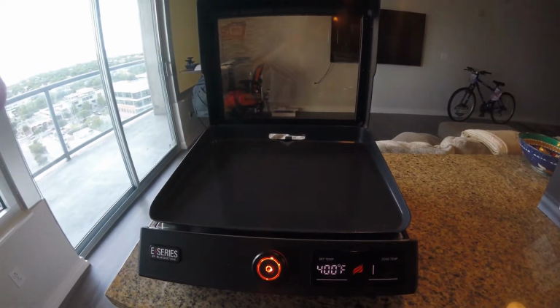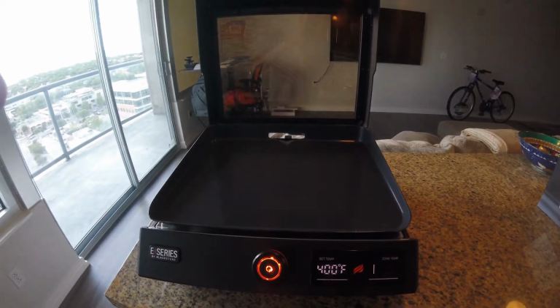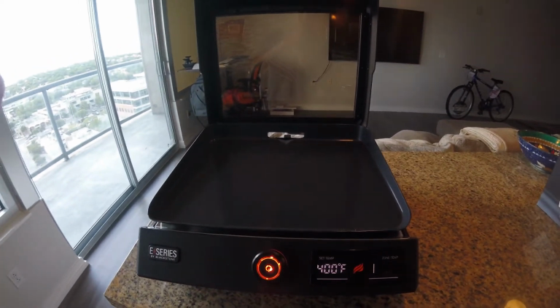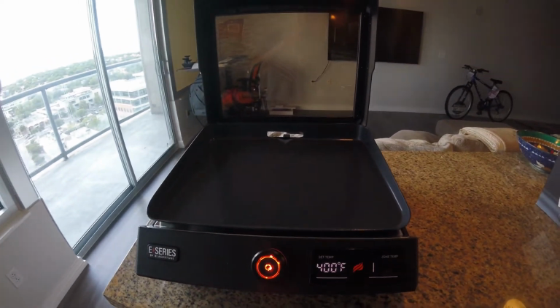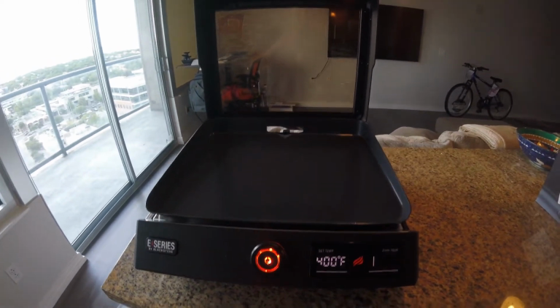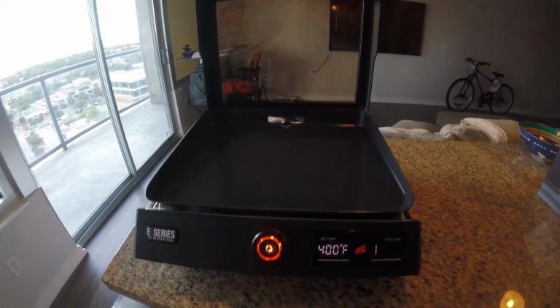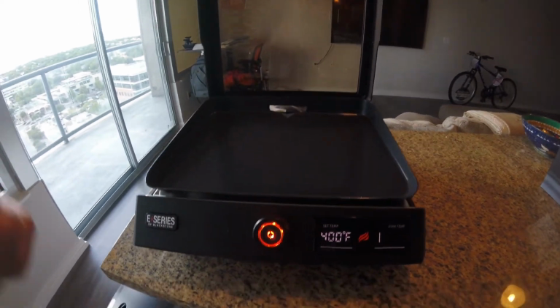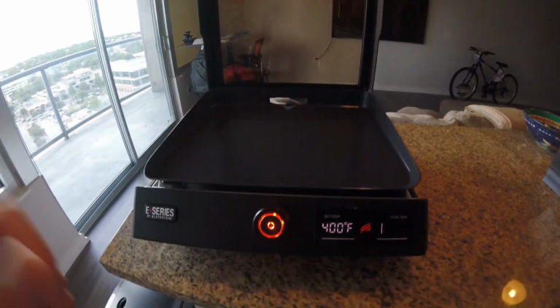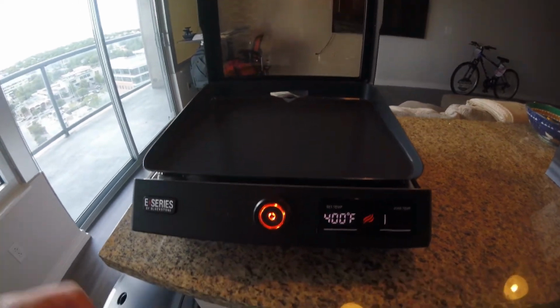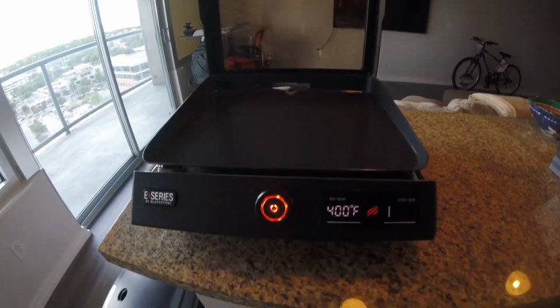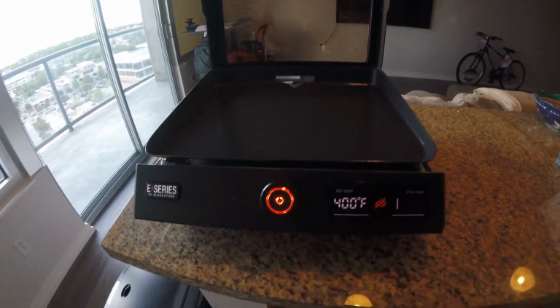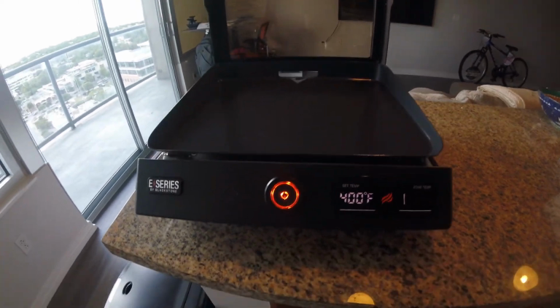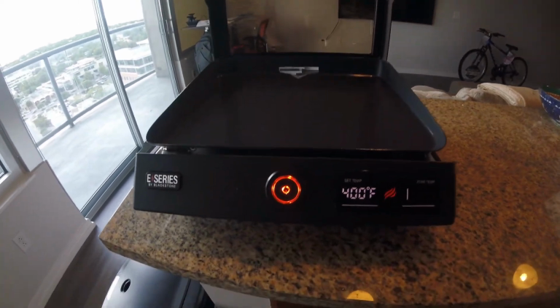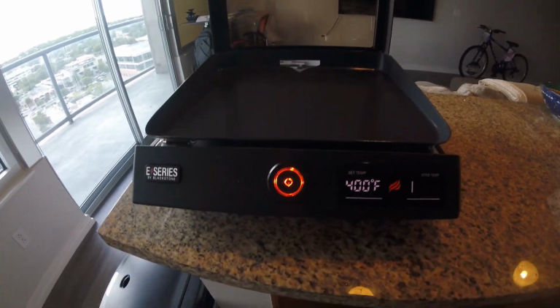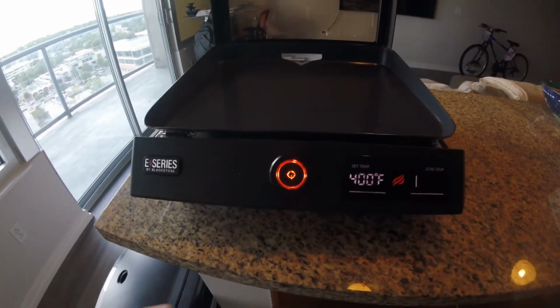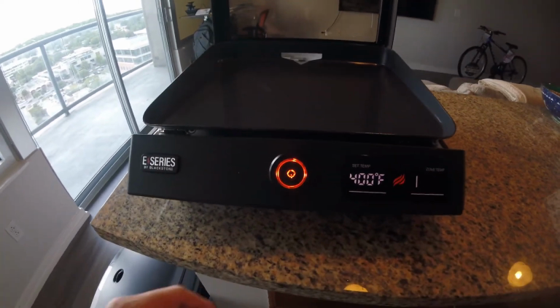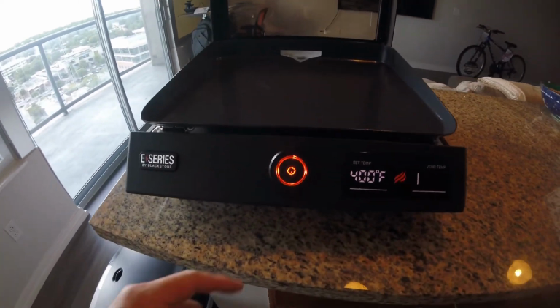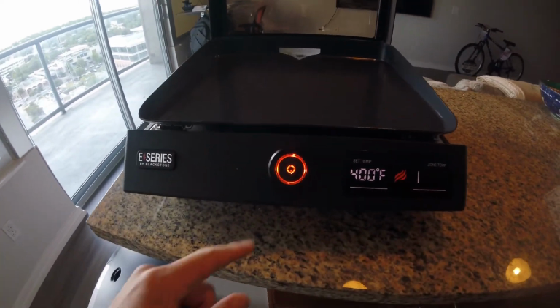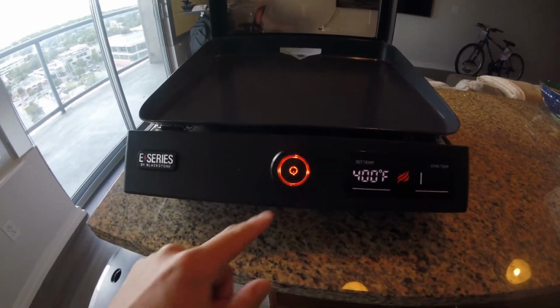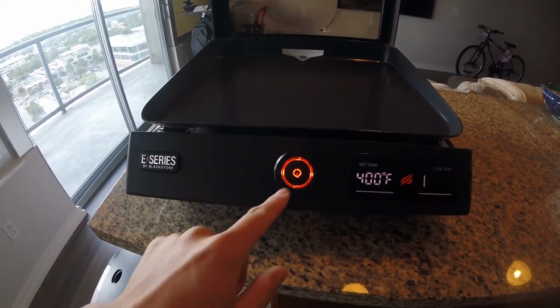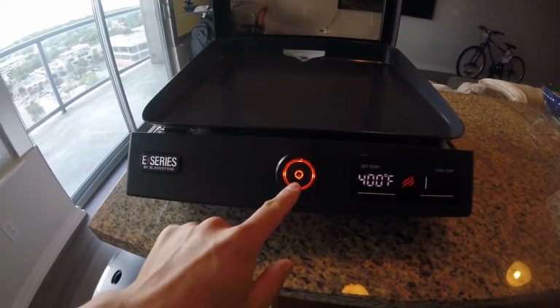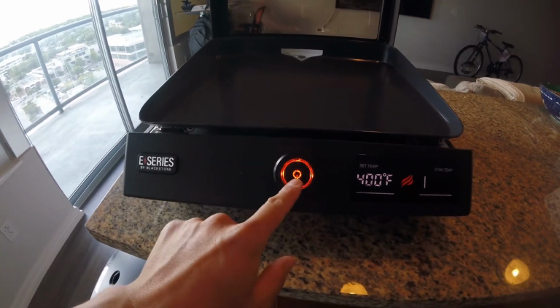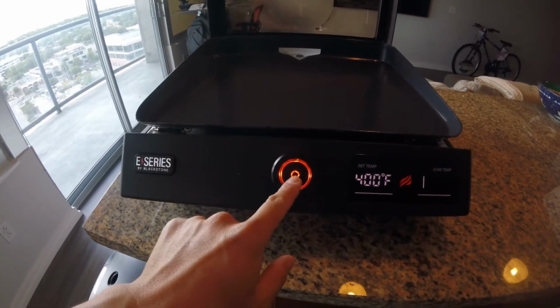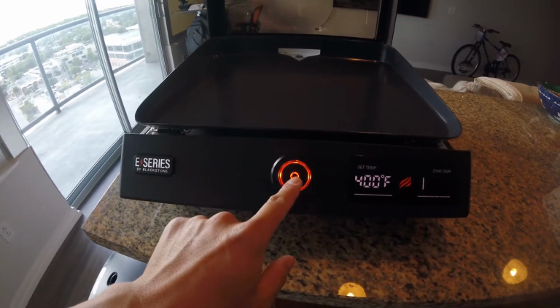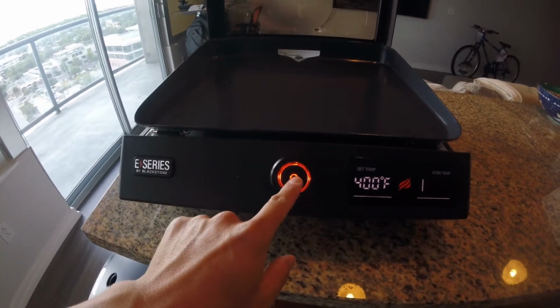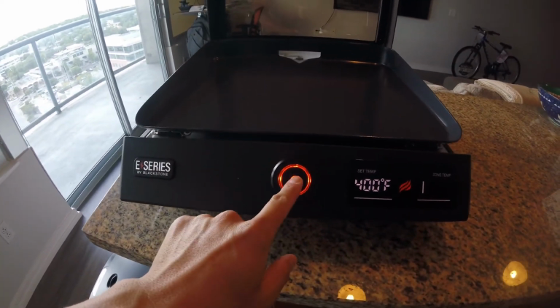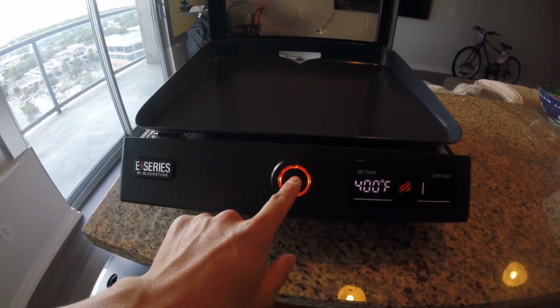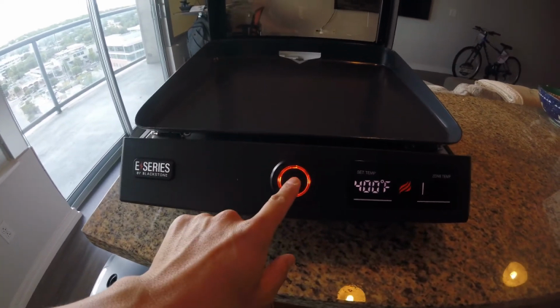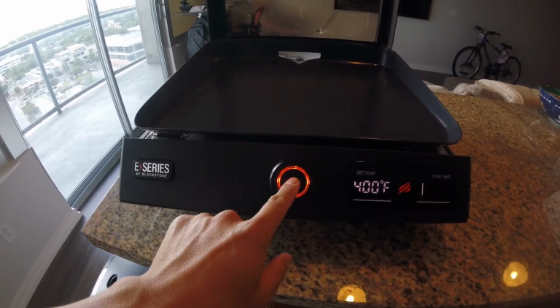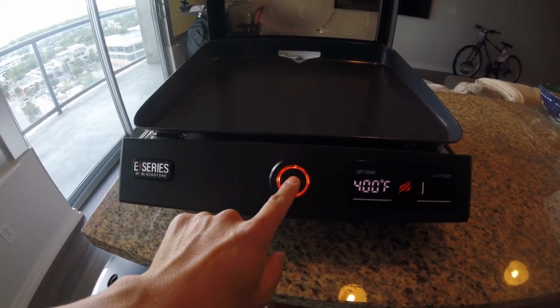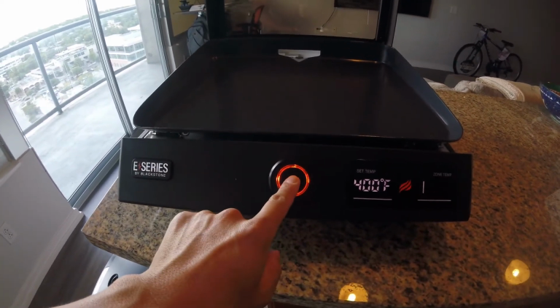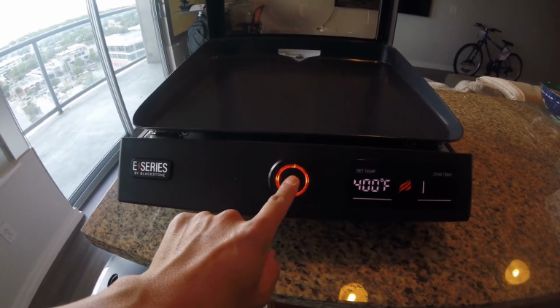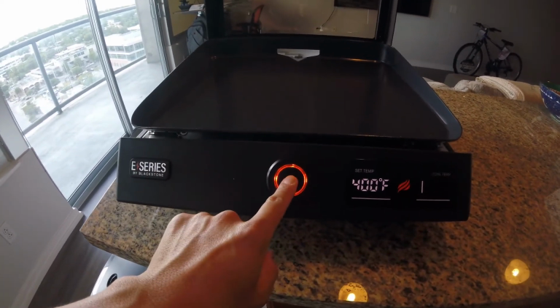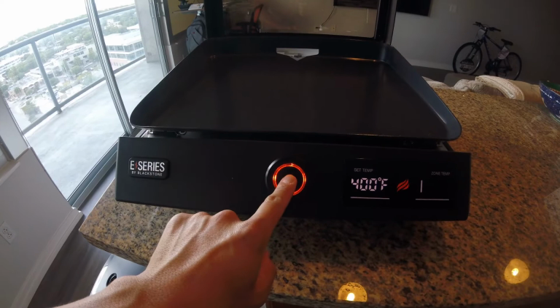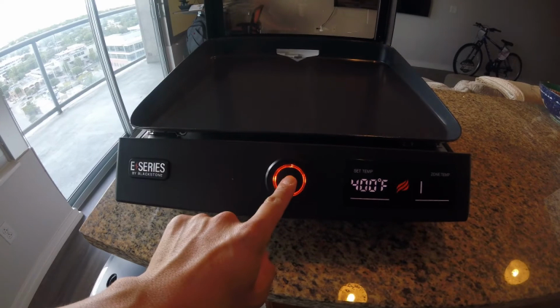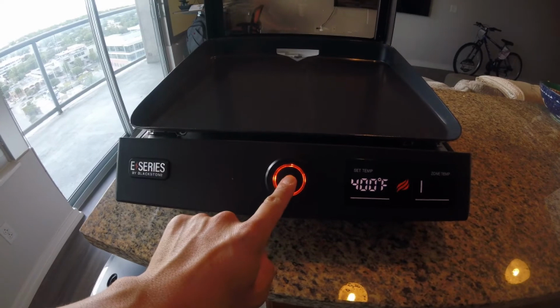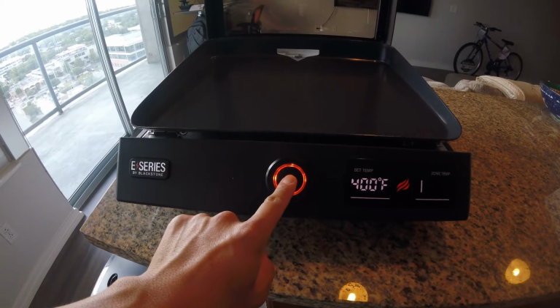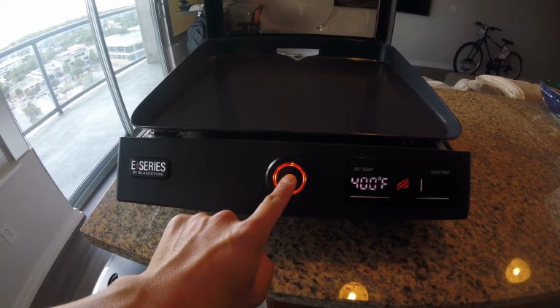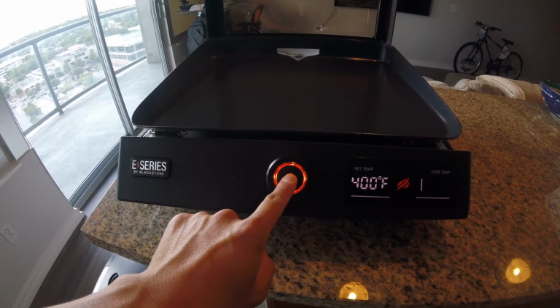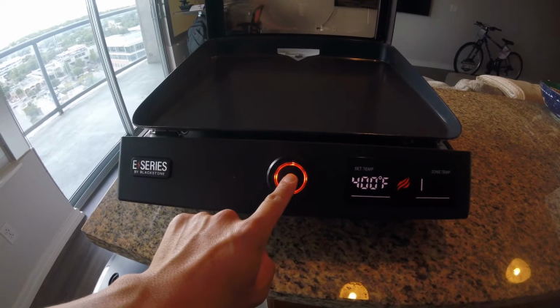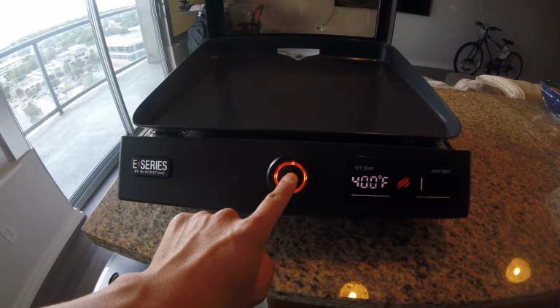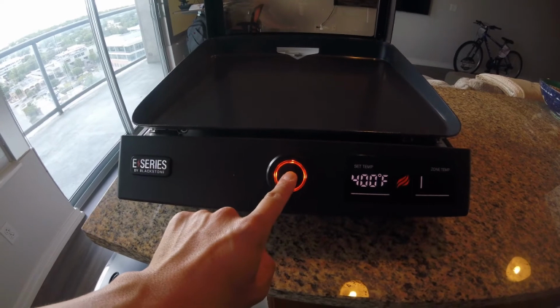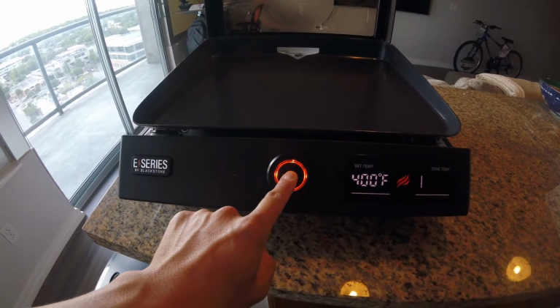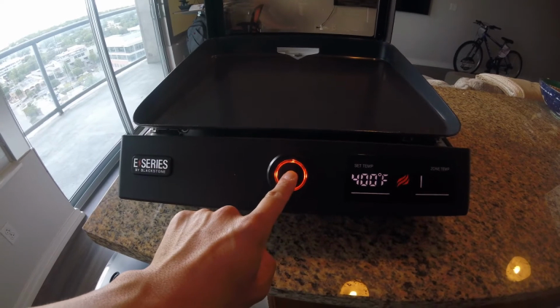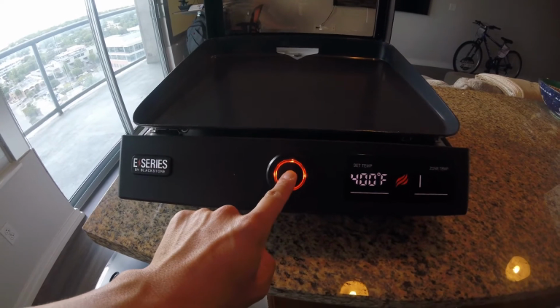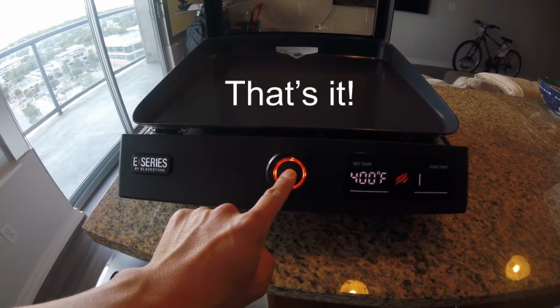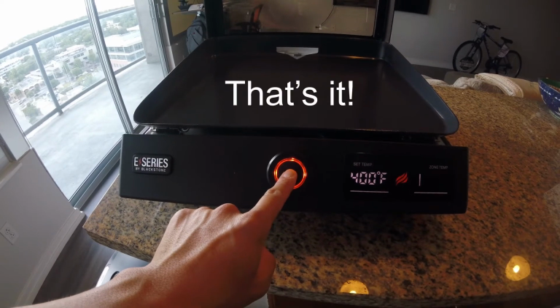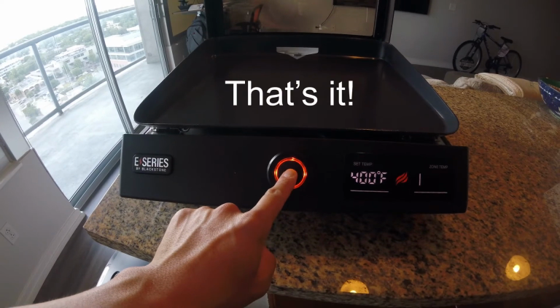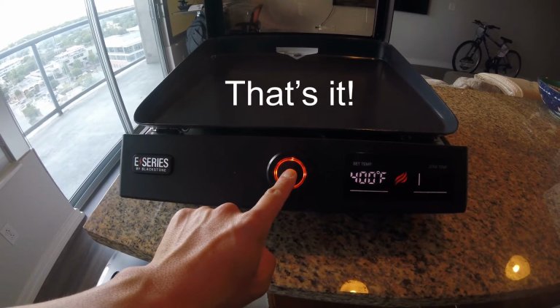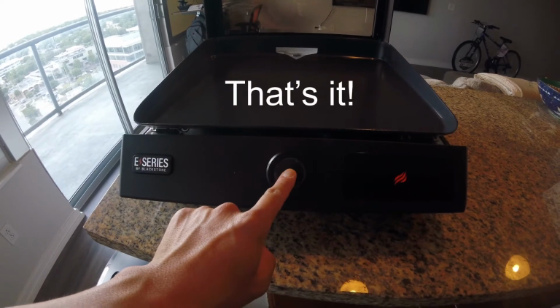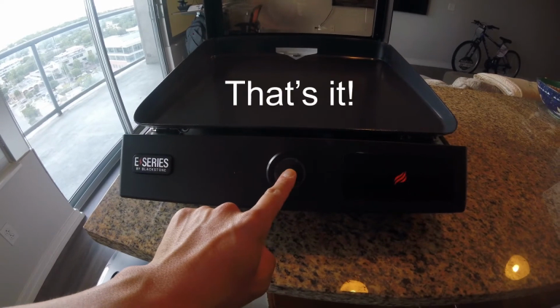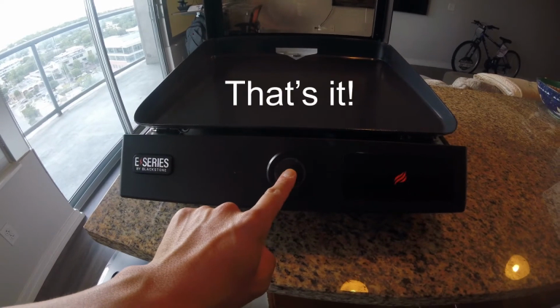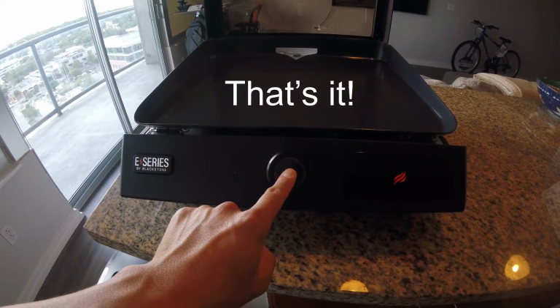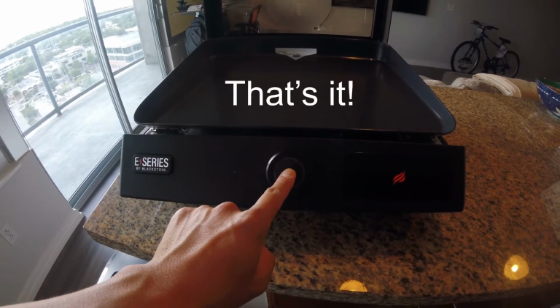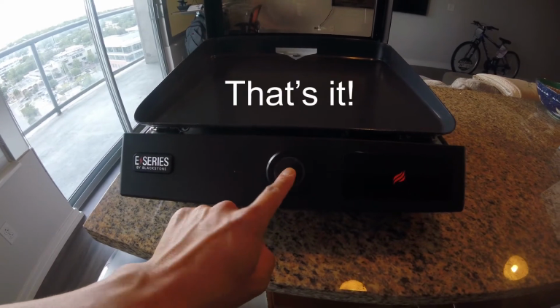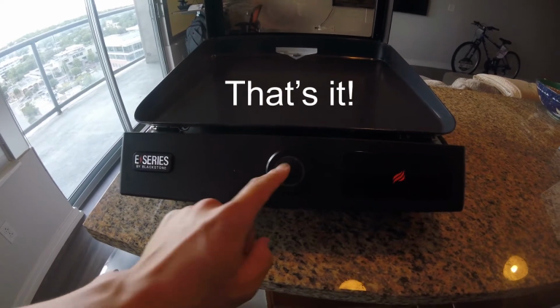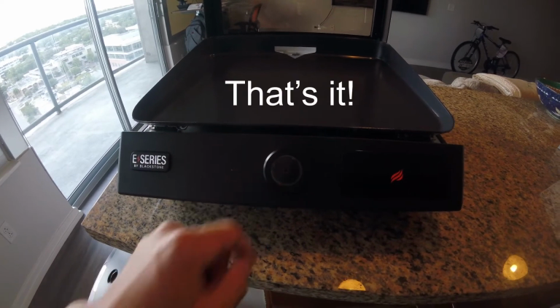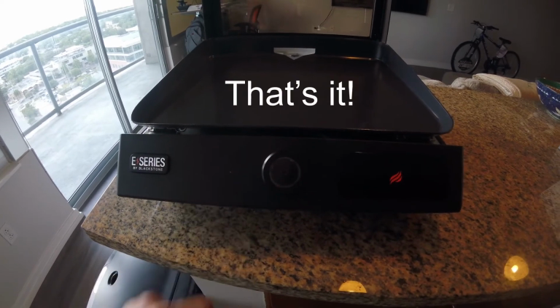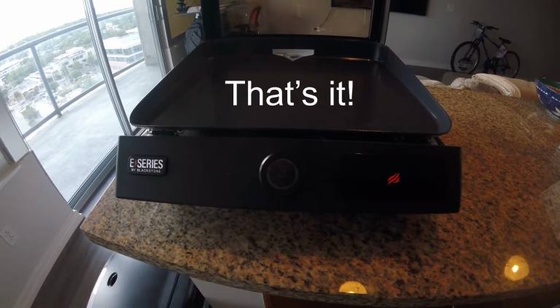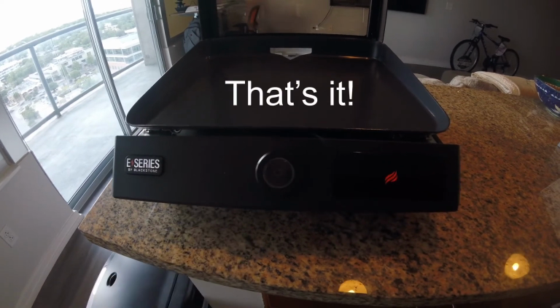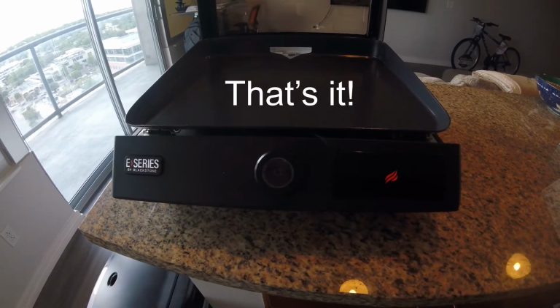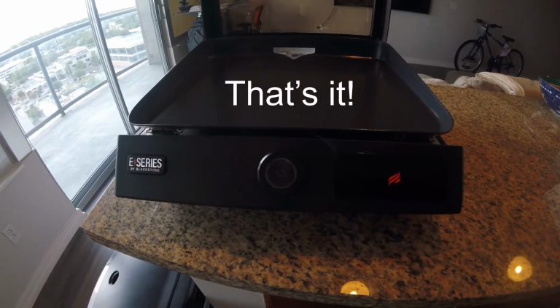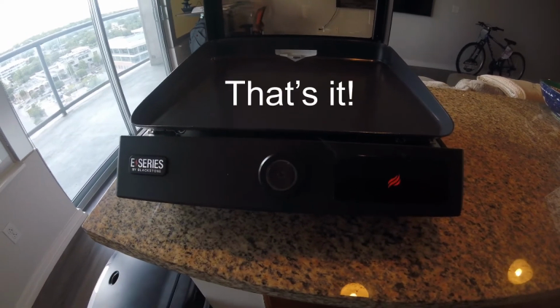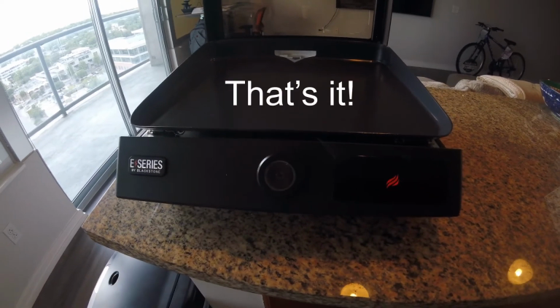And then to turn it off, hold the button down — off.